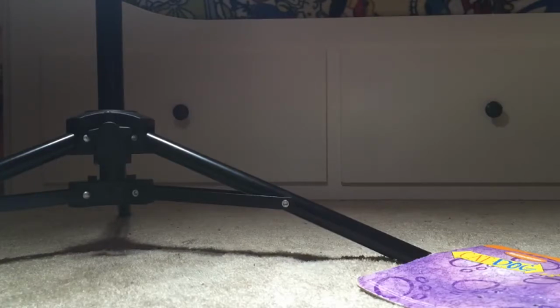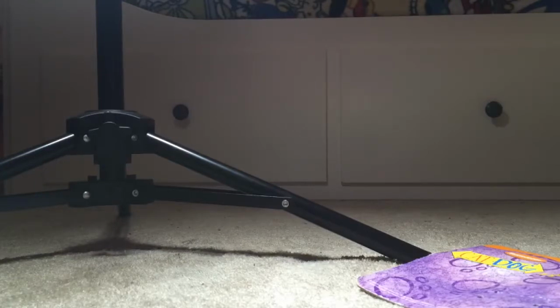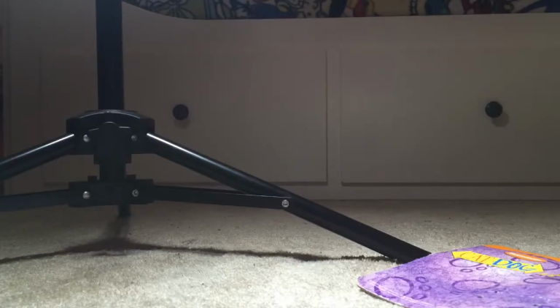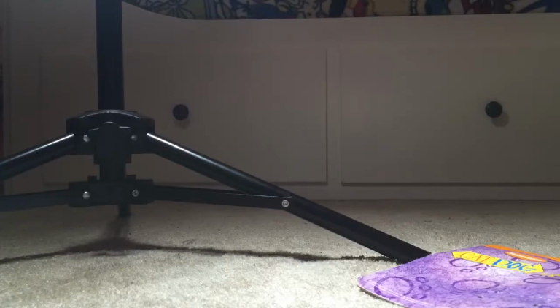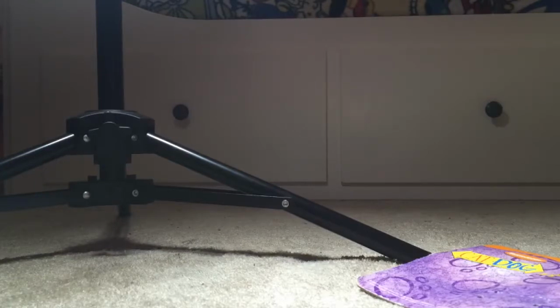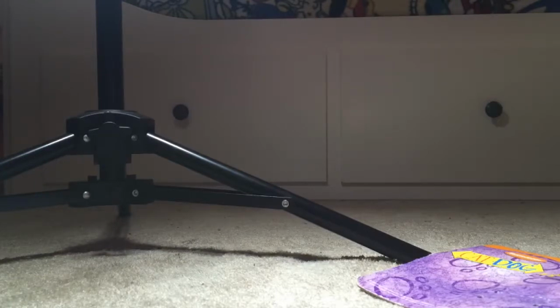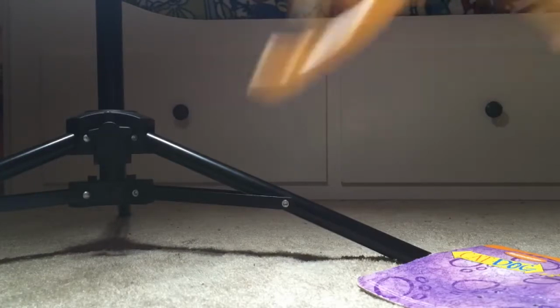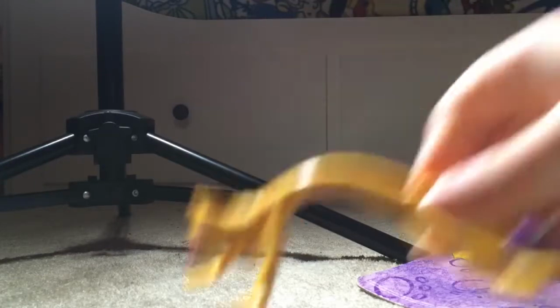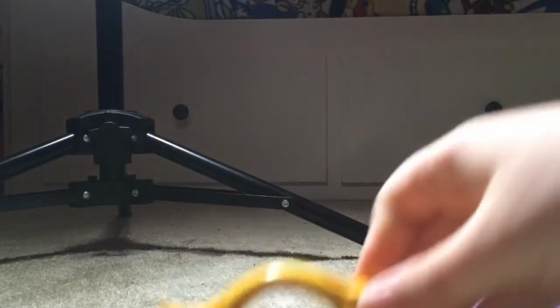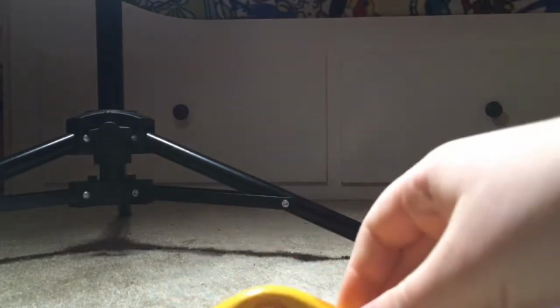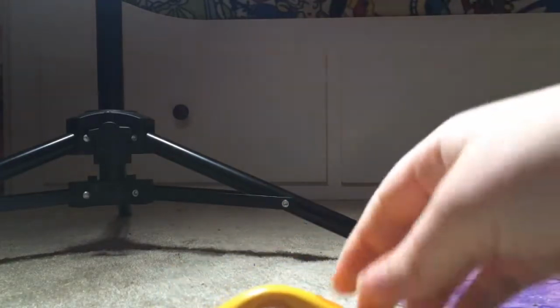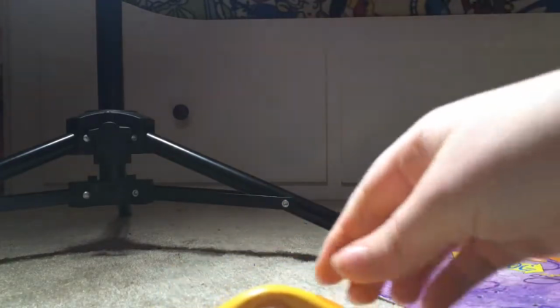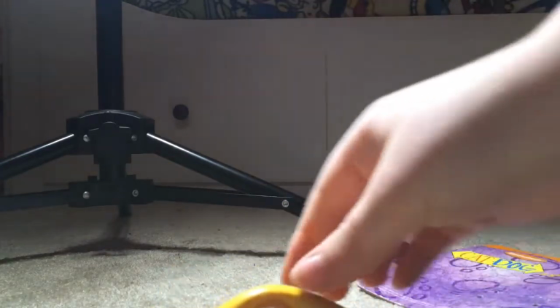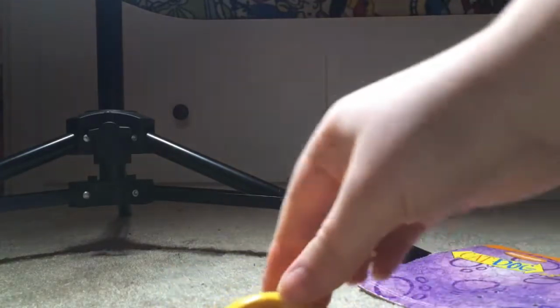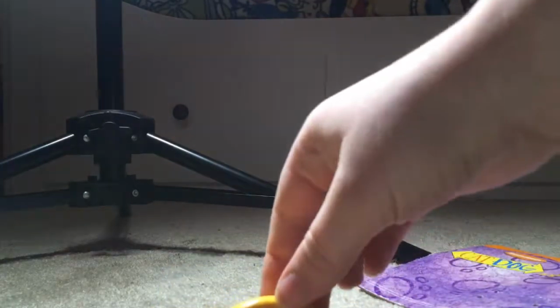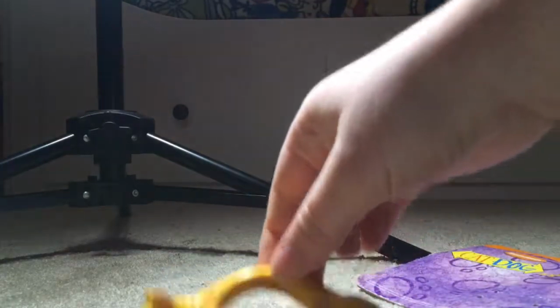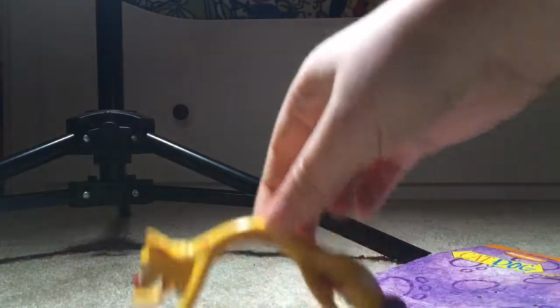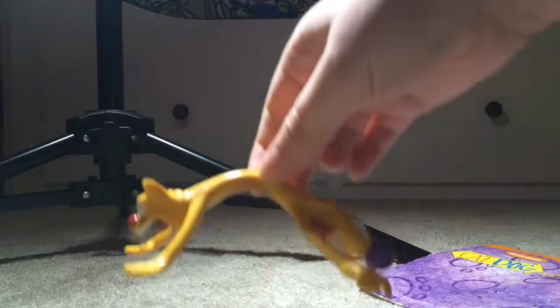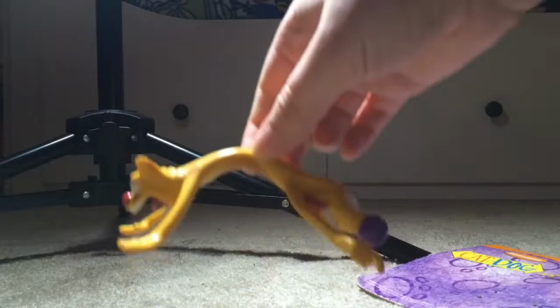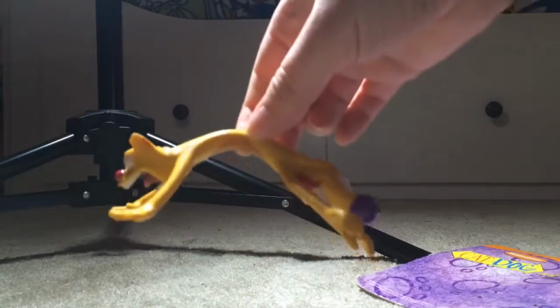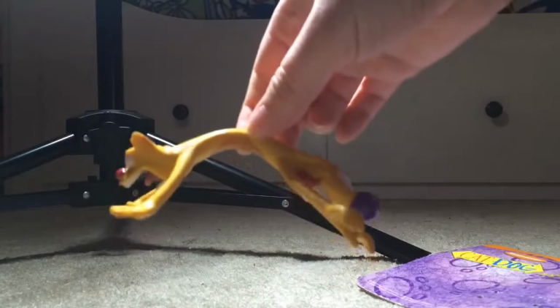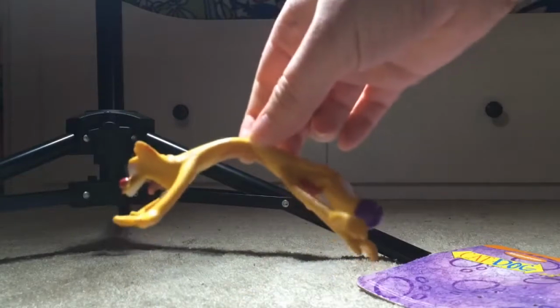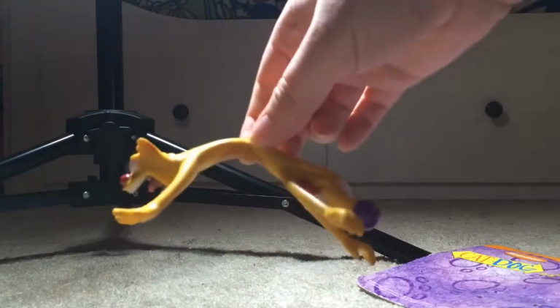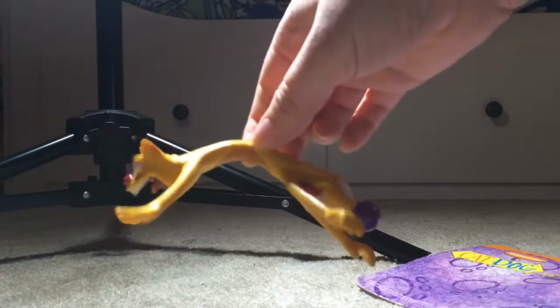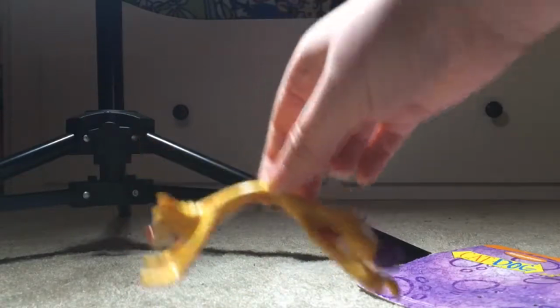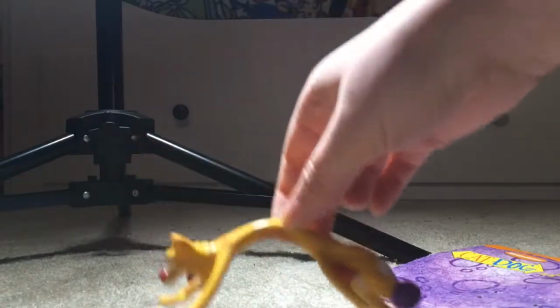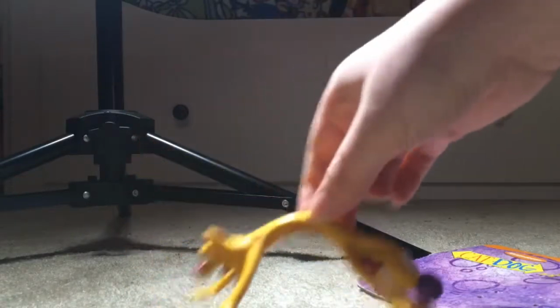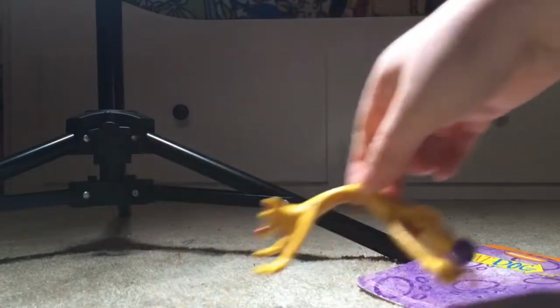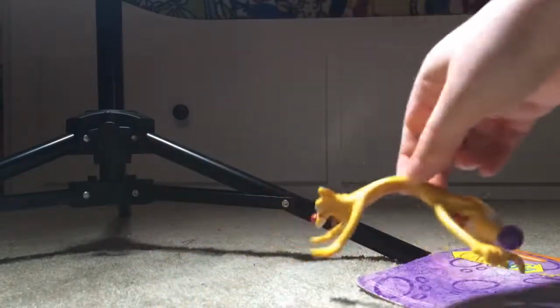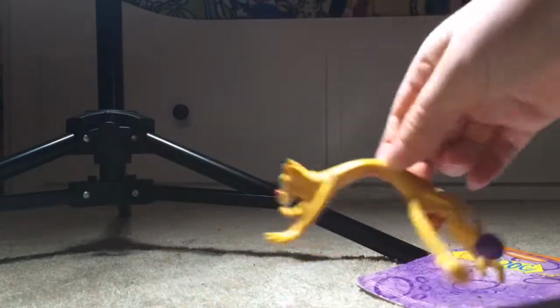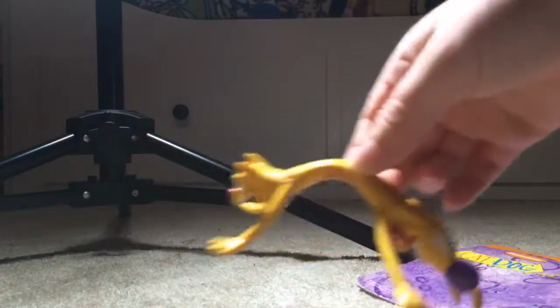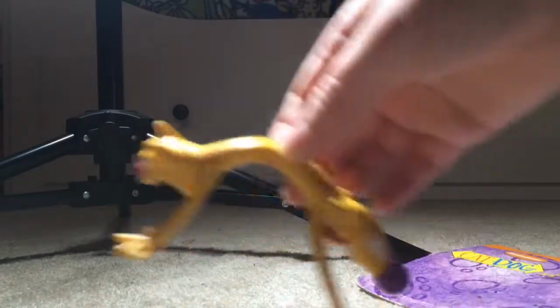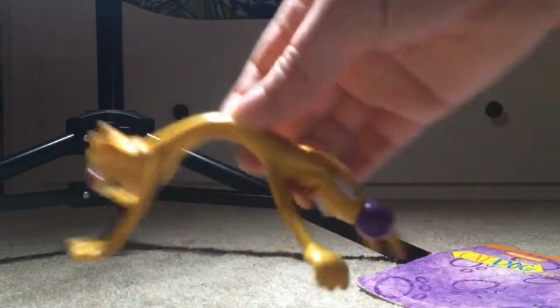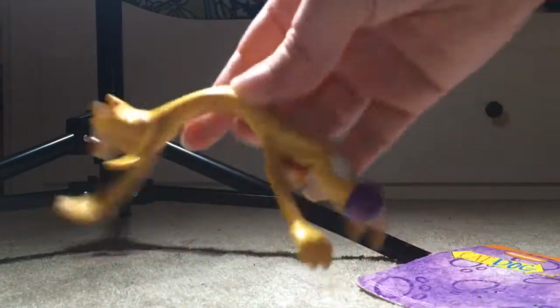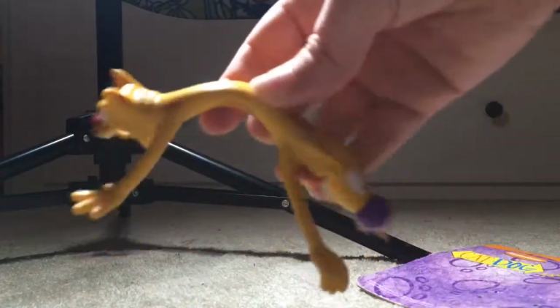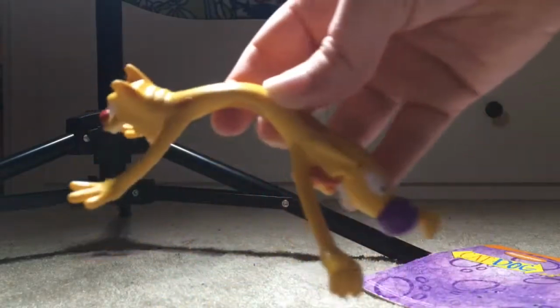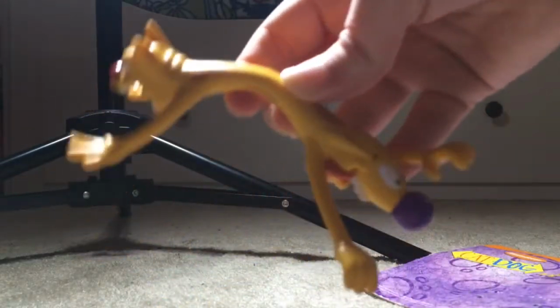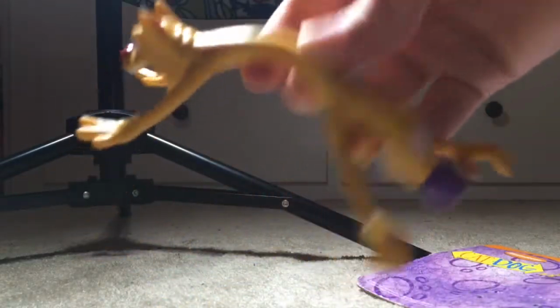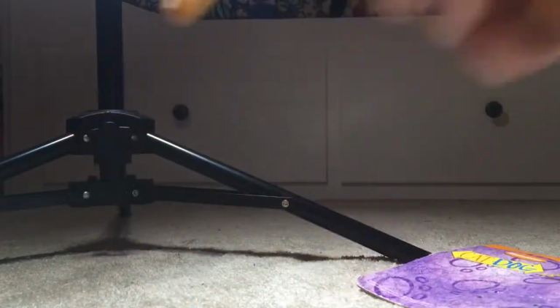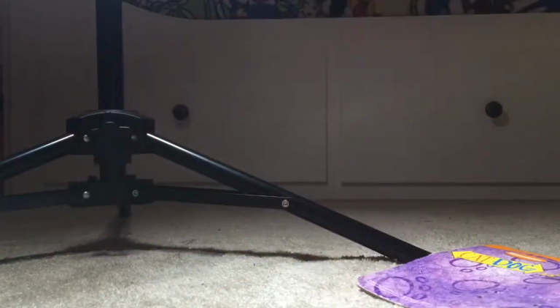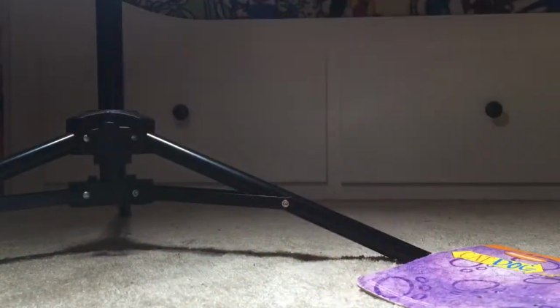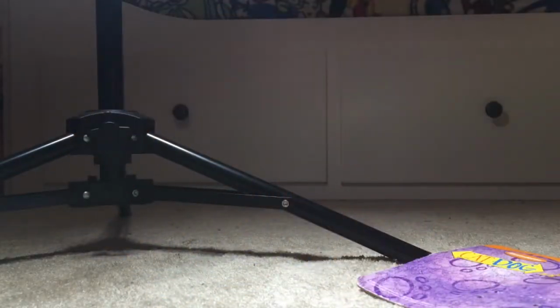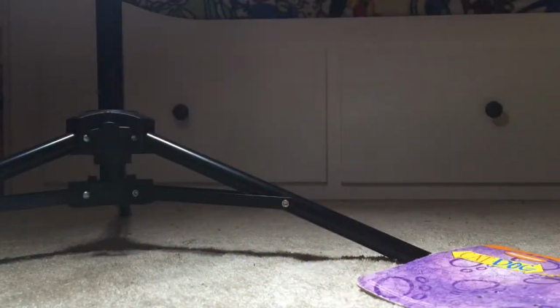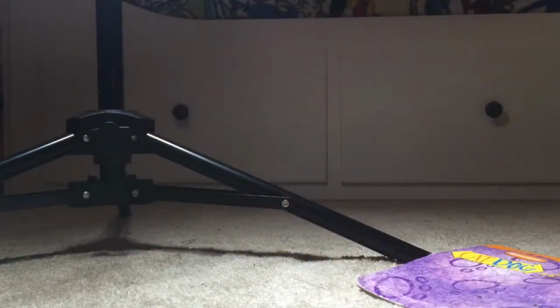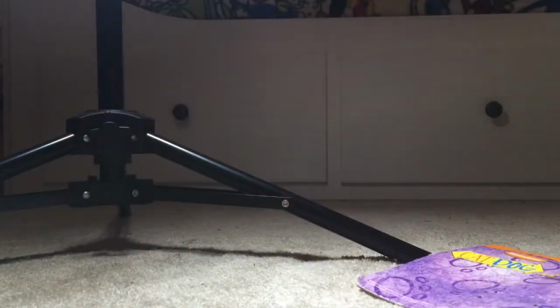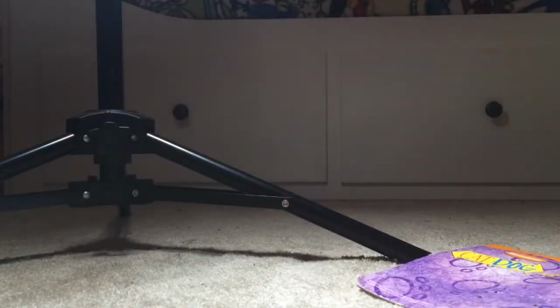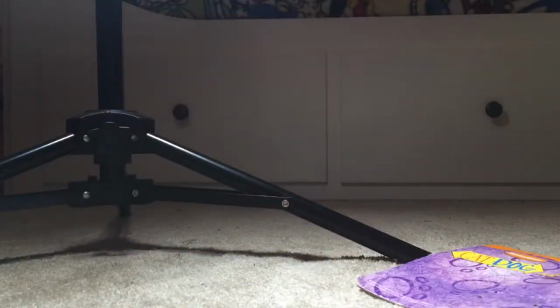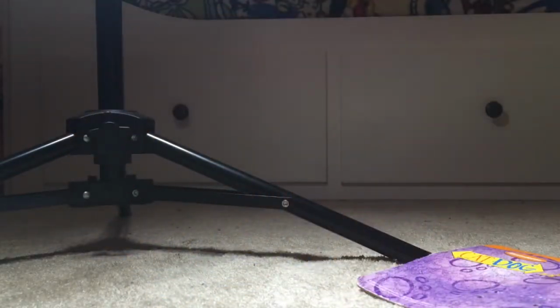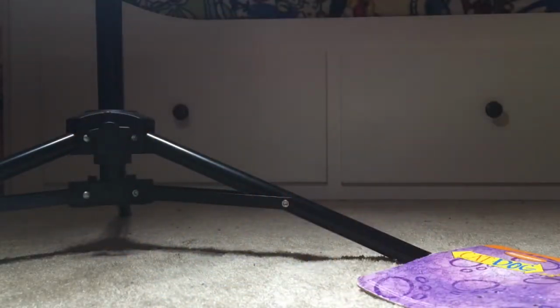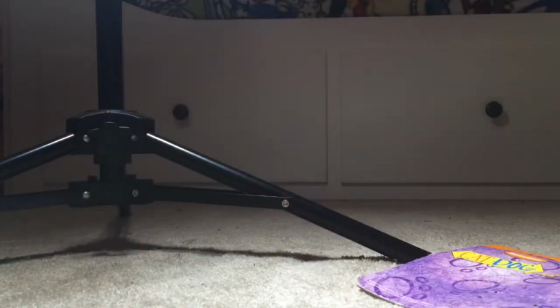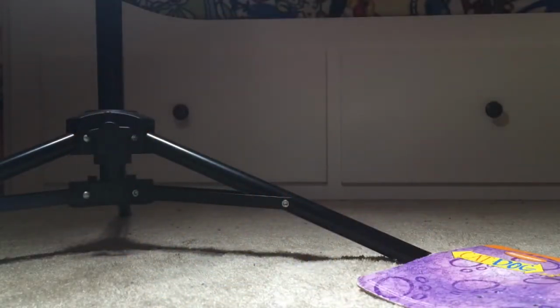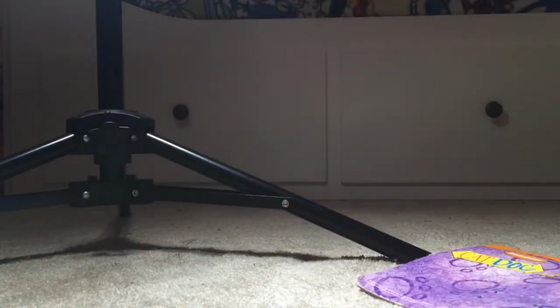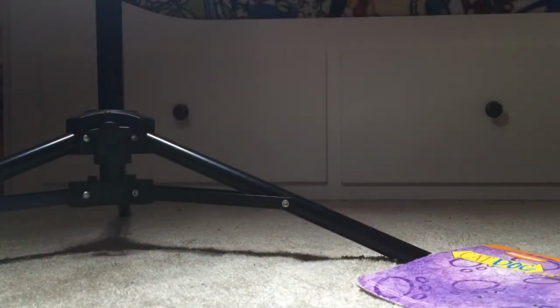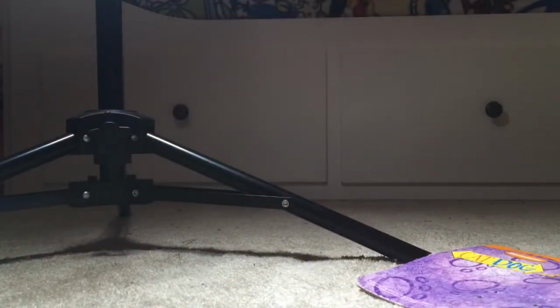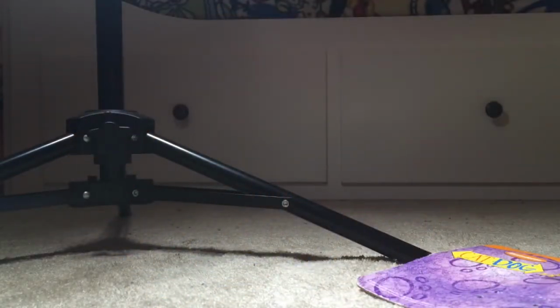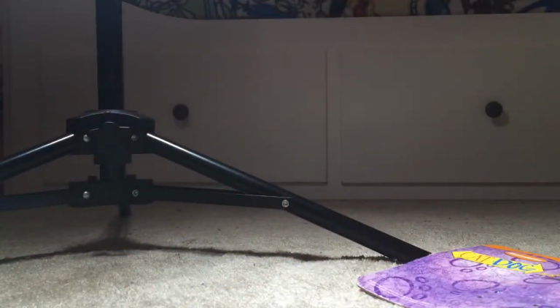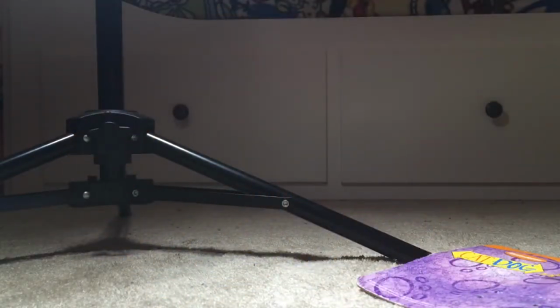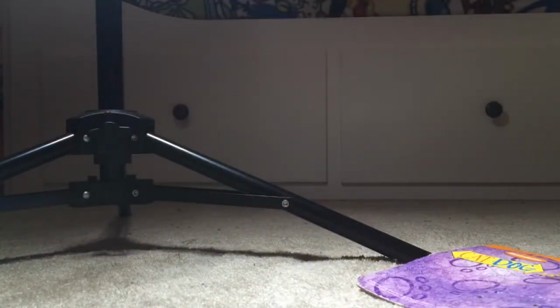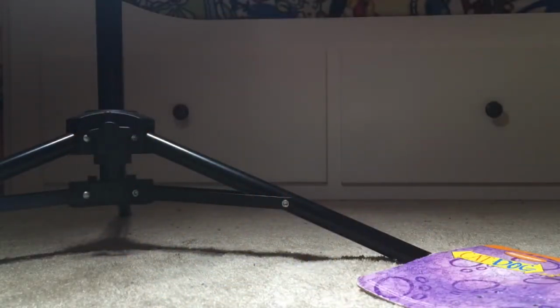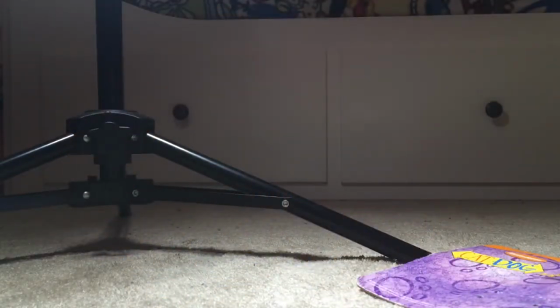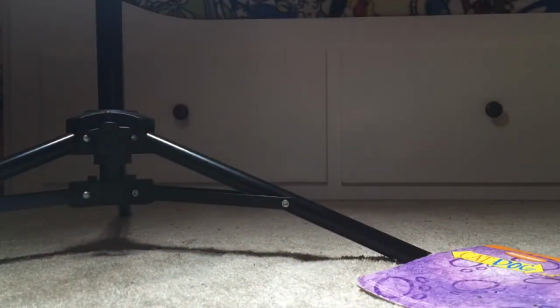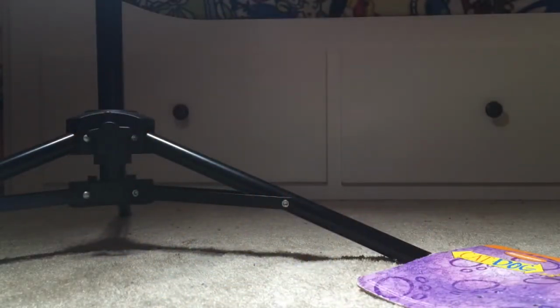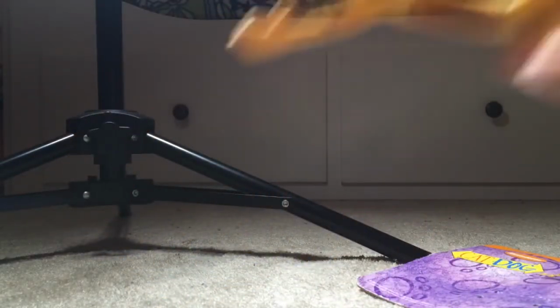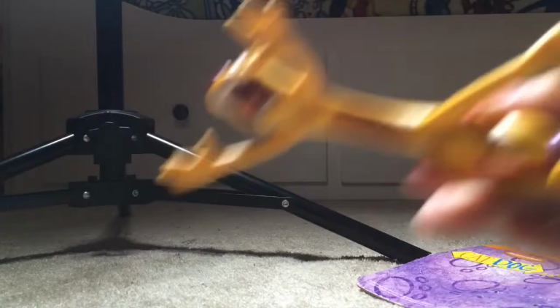I guess I could always do something like that. That's the Bendy cat dog.